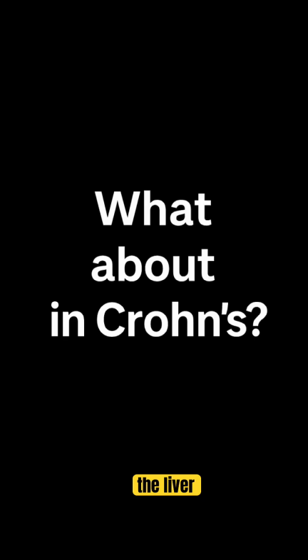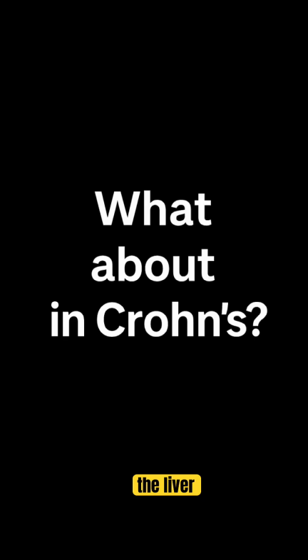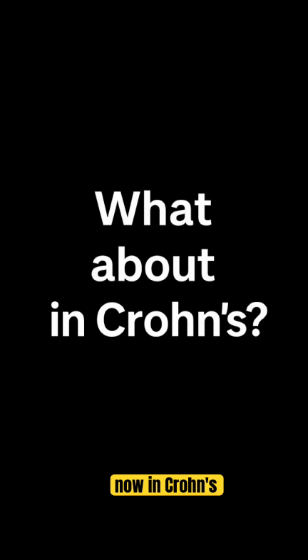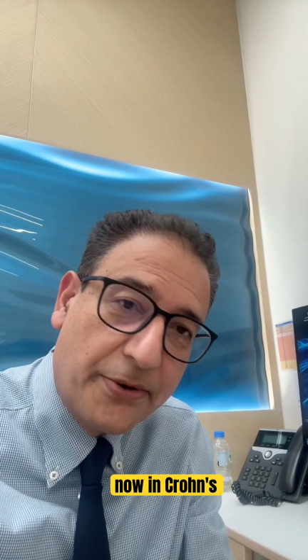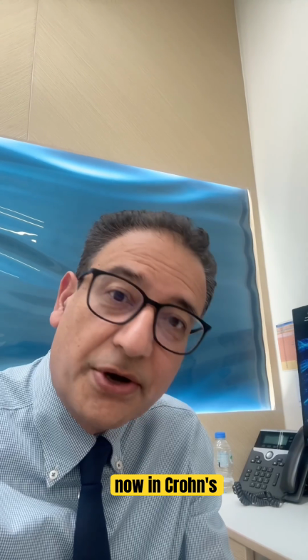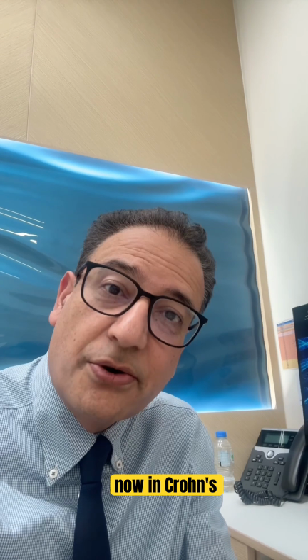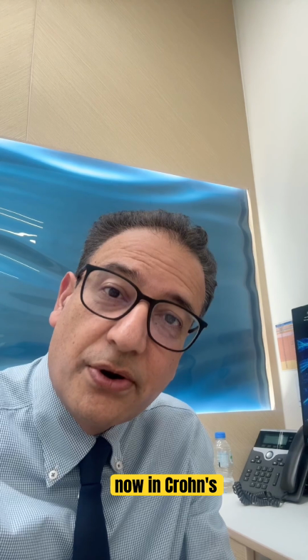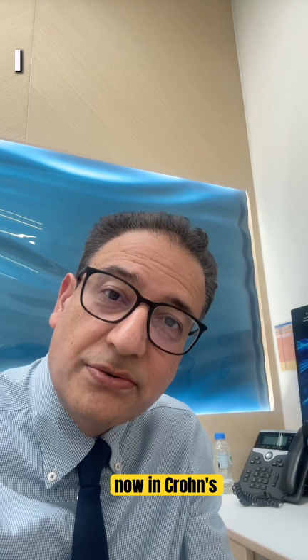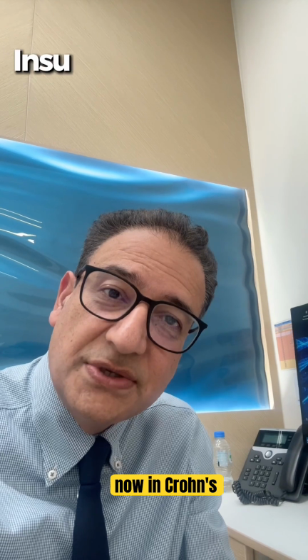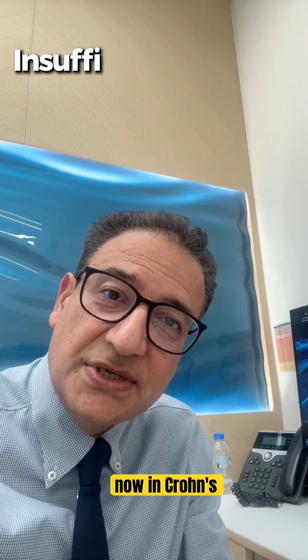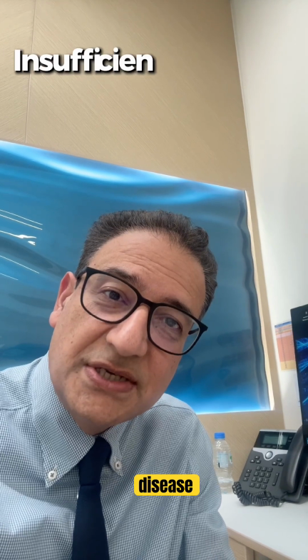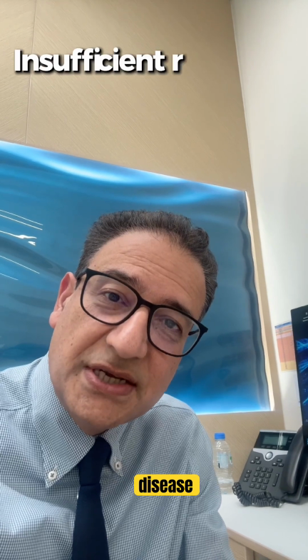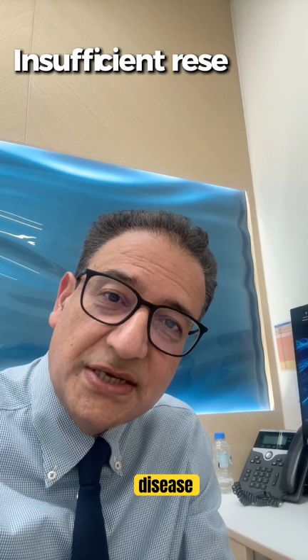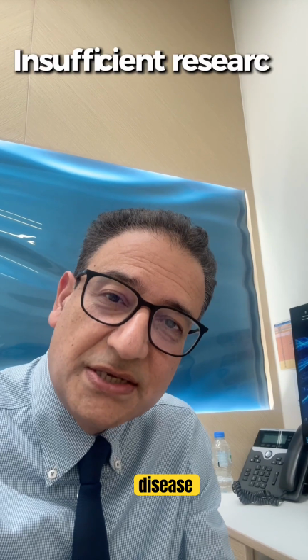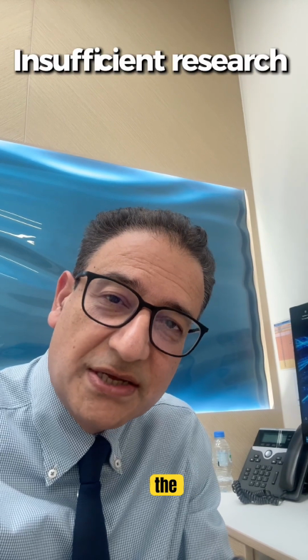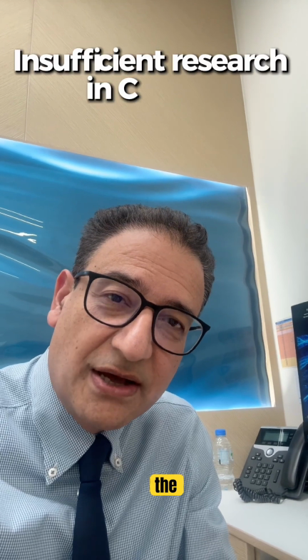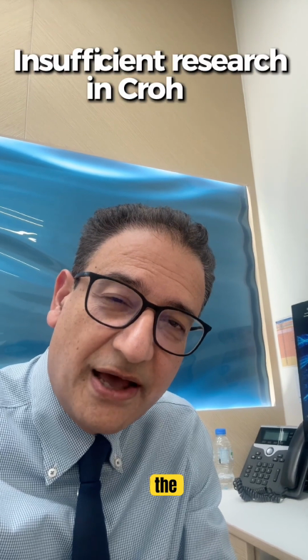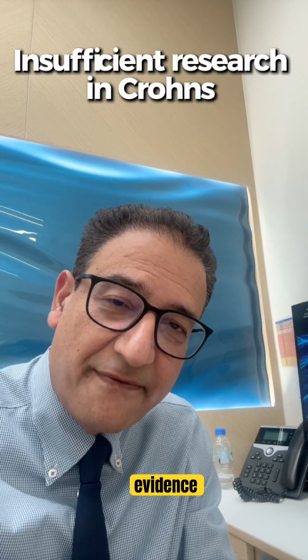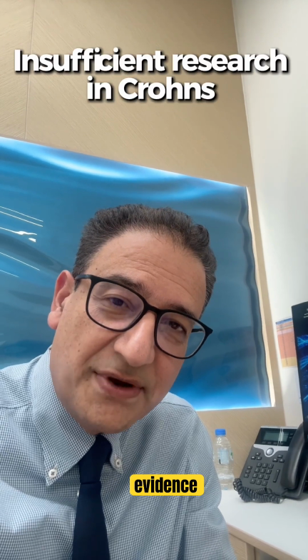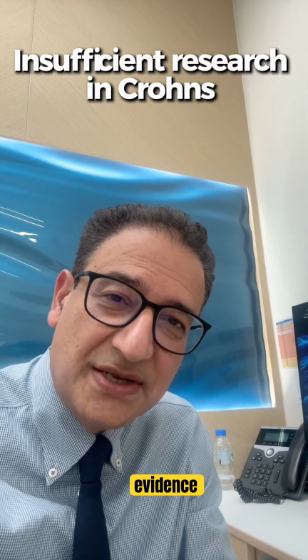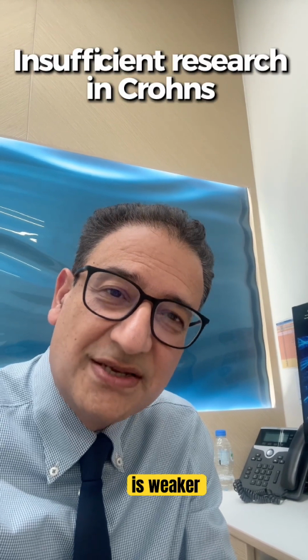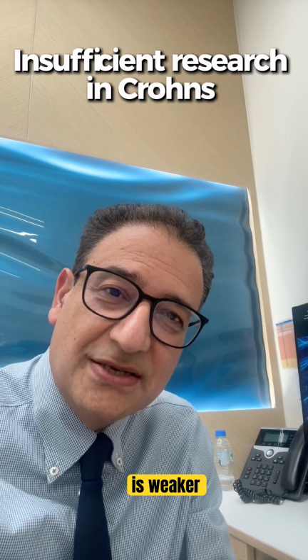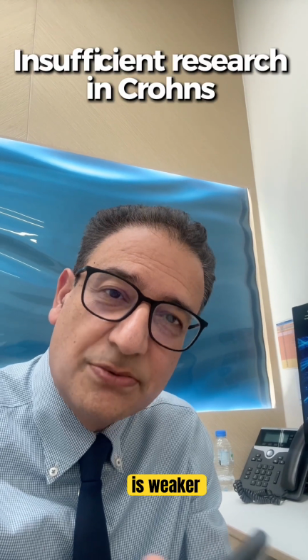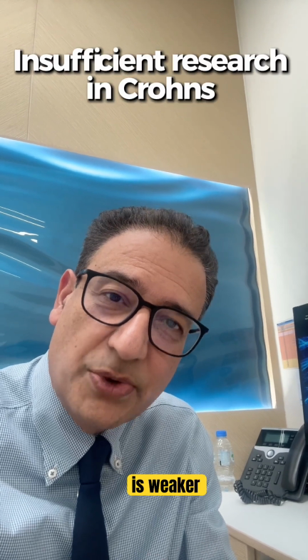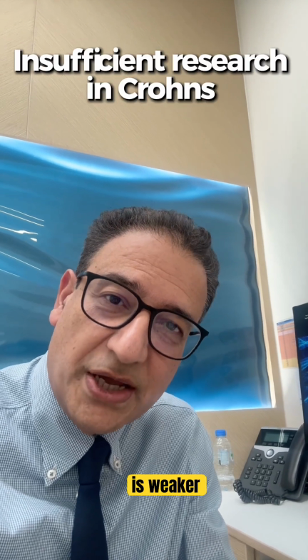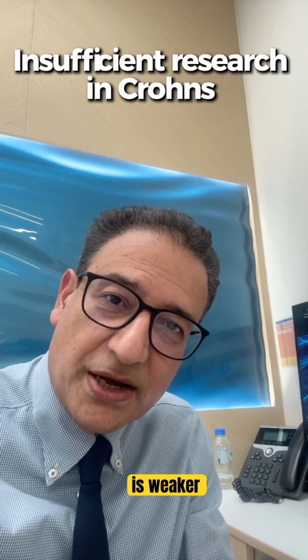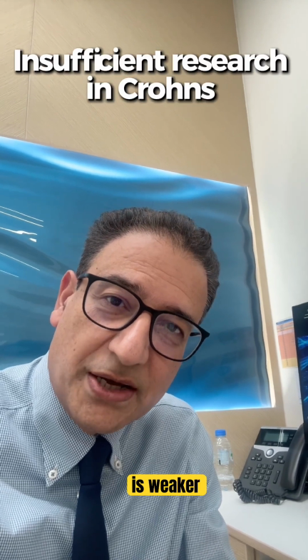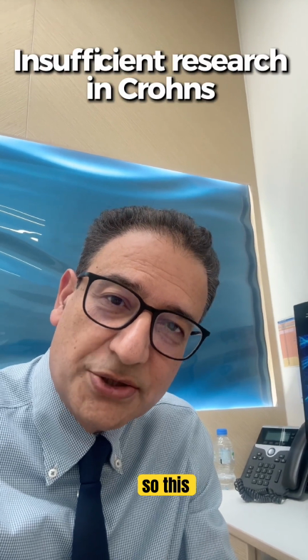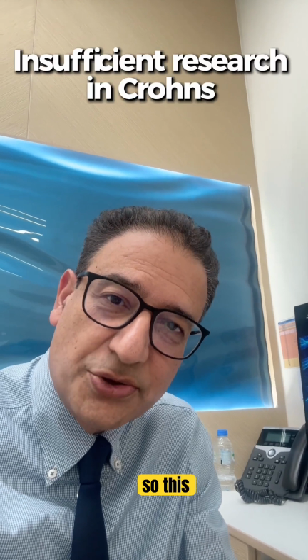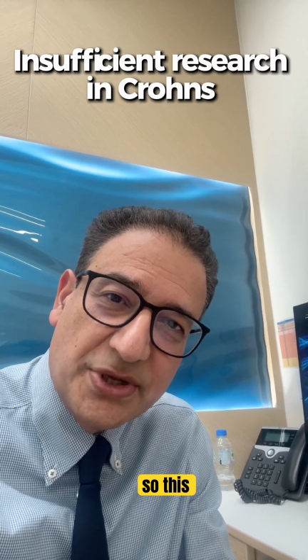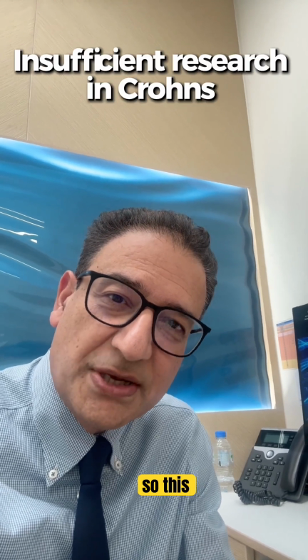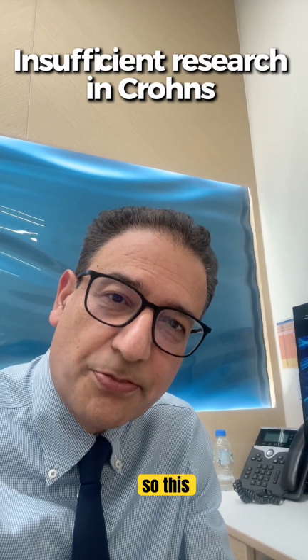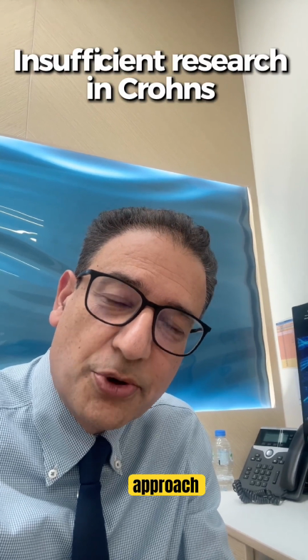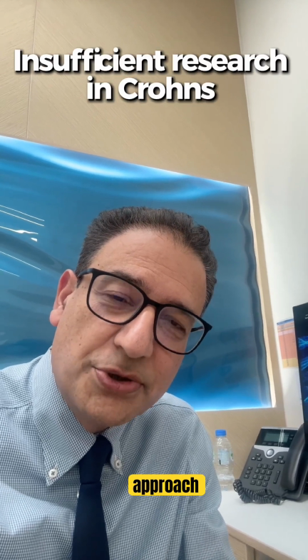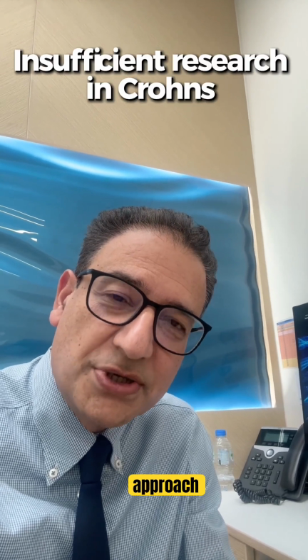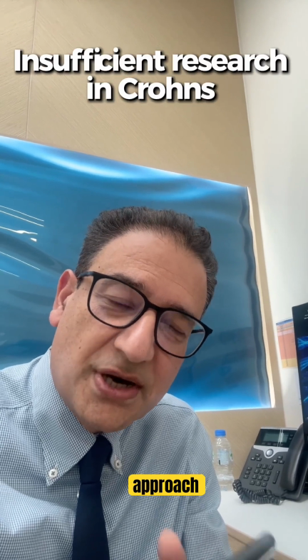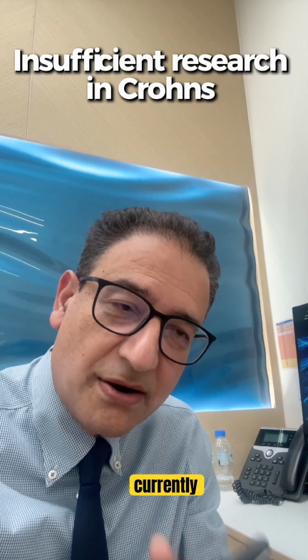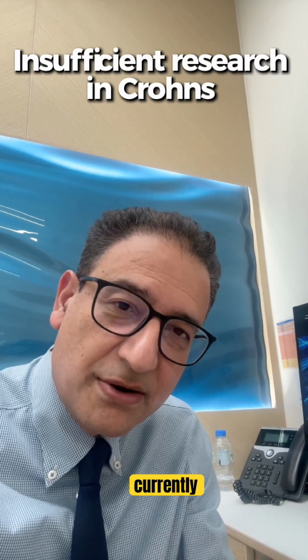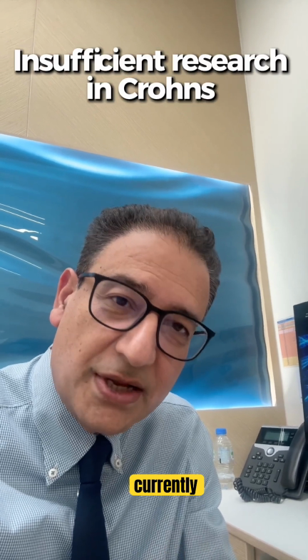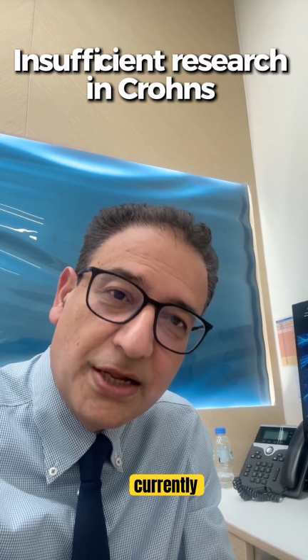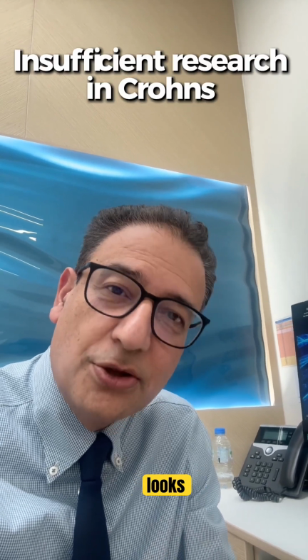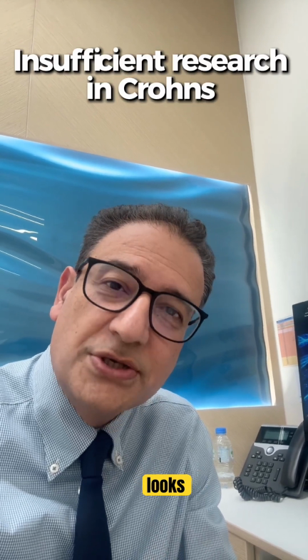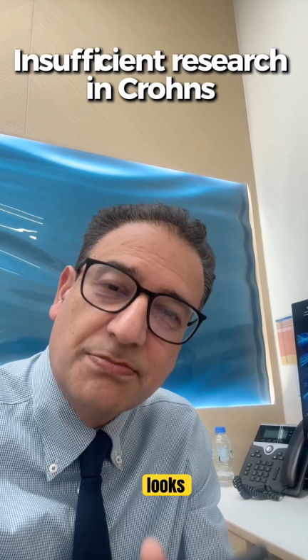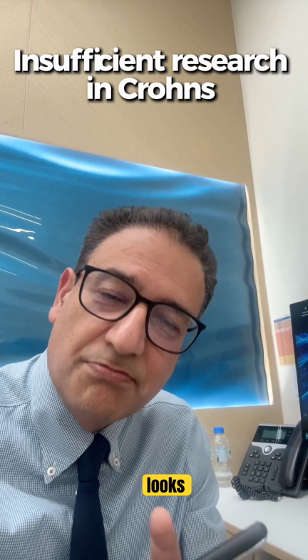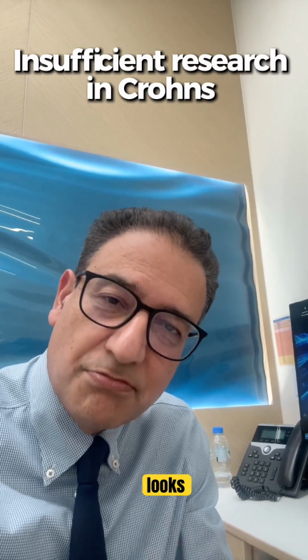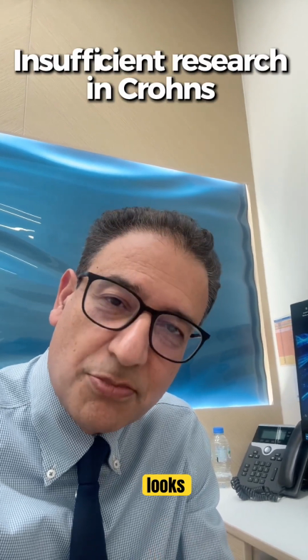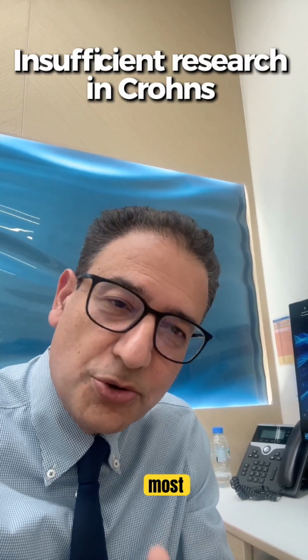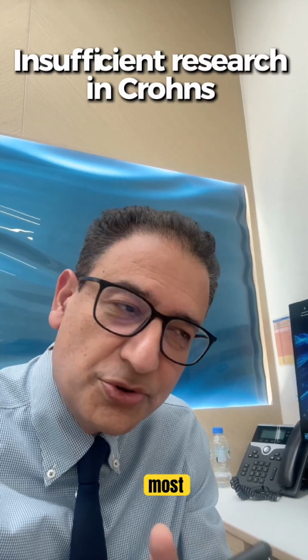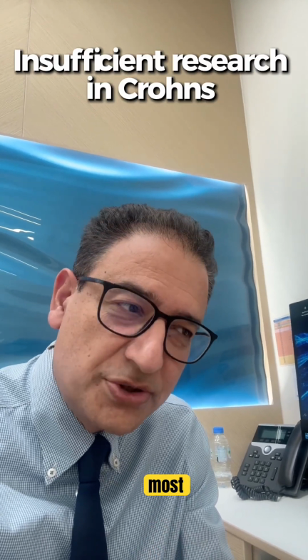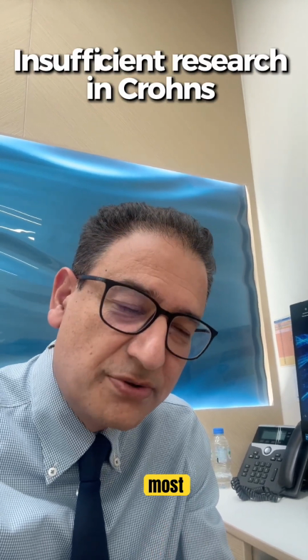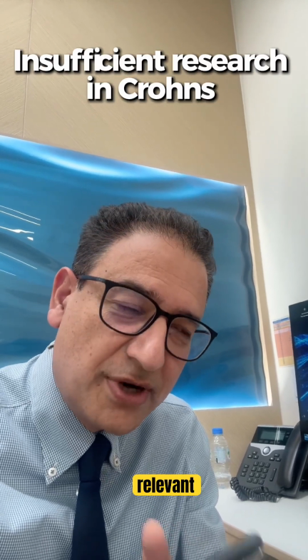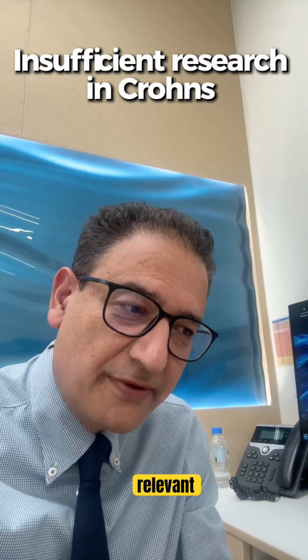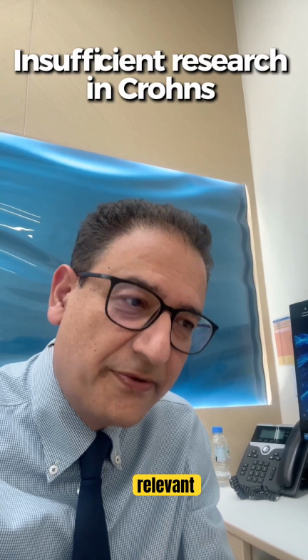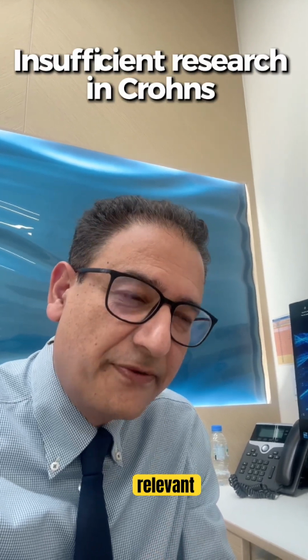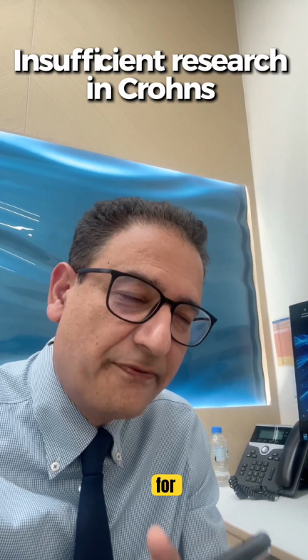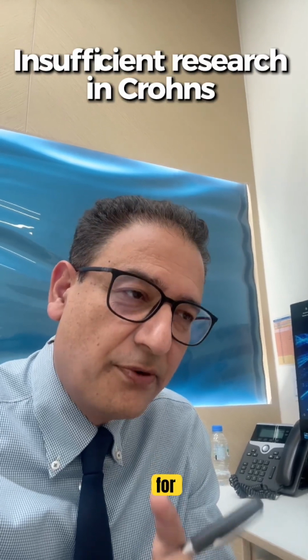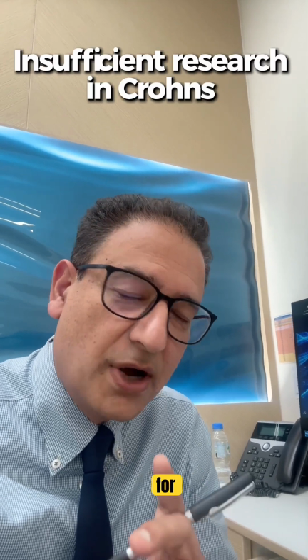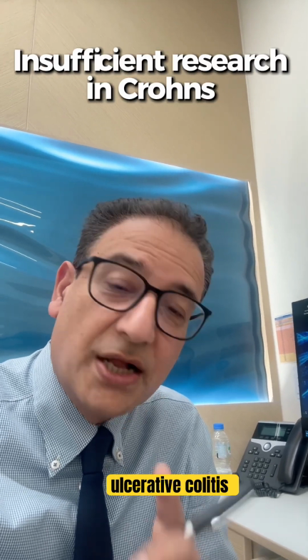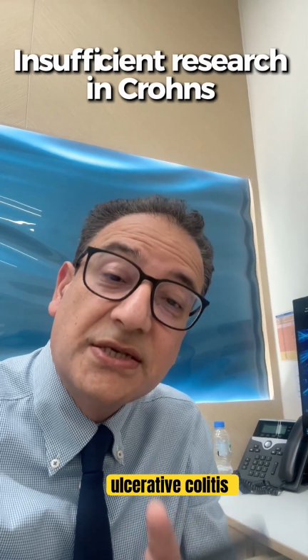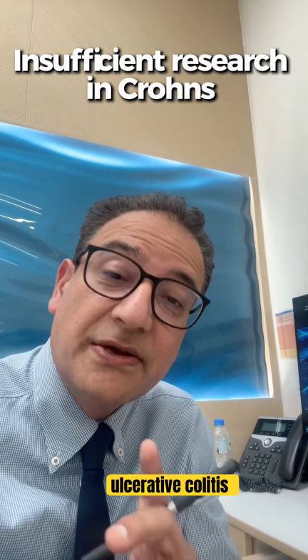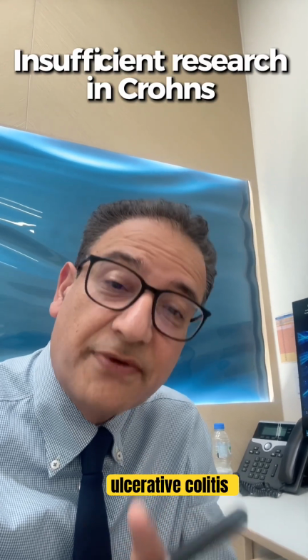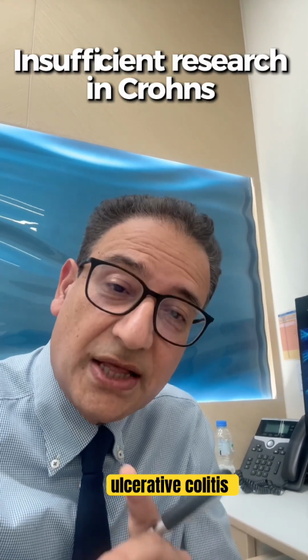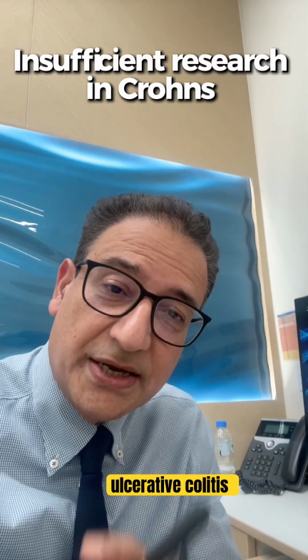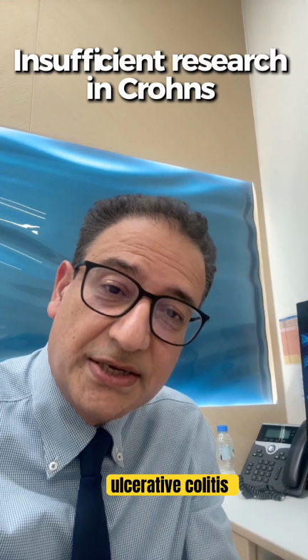Now in Crohn's disease, the evidence is weaker. So this approach currently looks most relevant for ulcerative colitis.